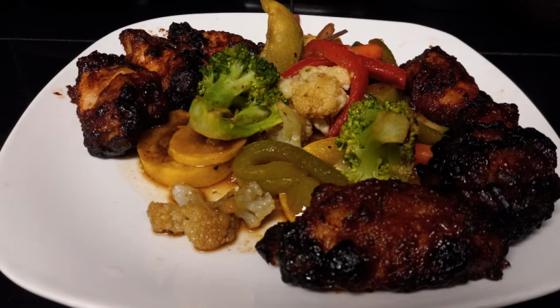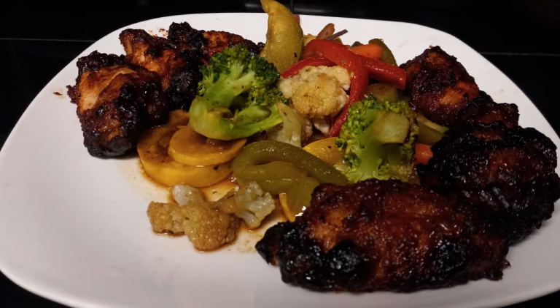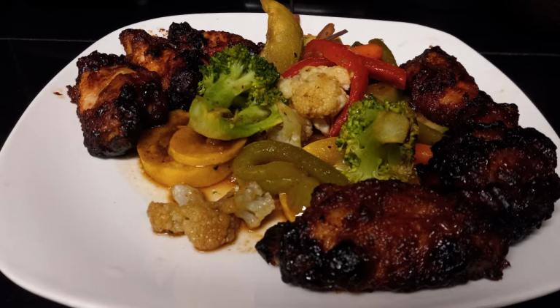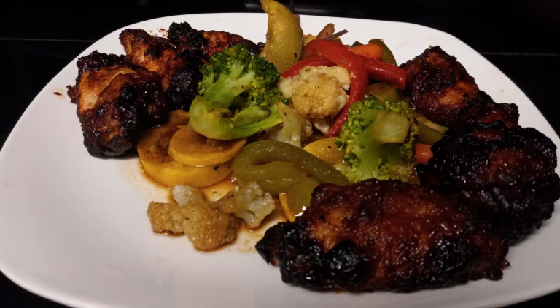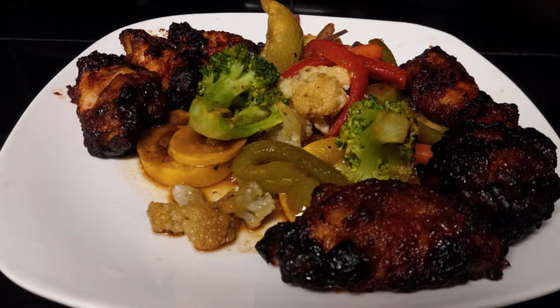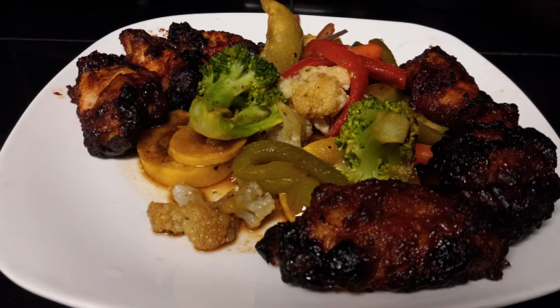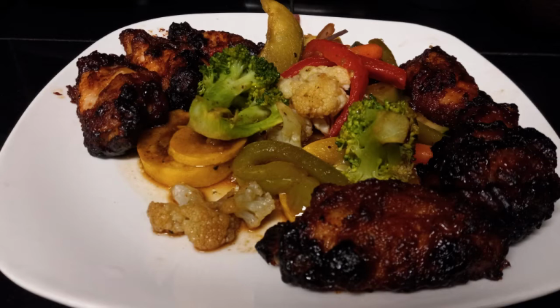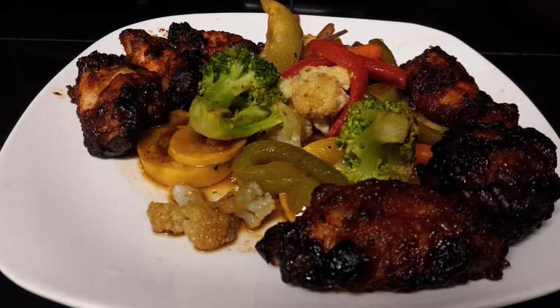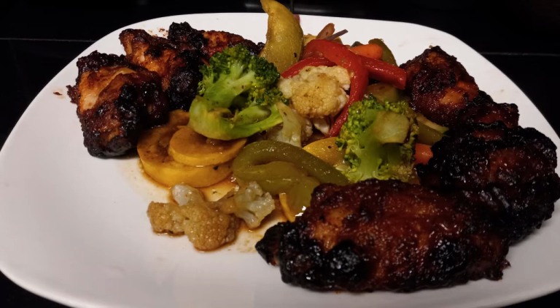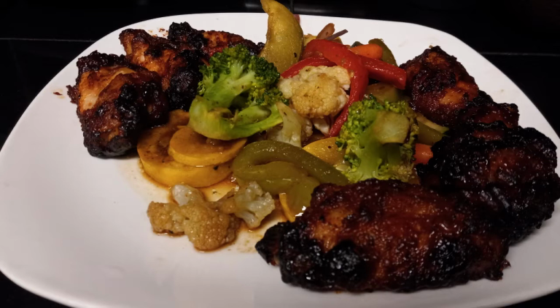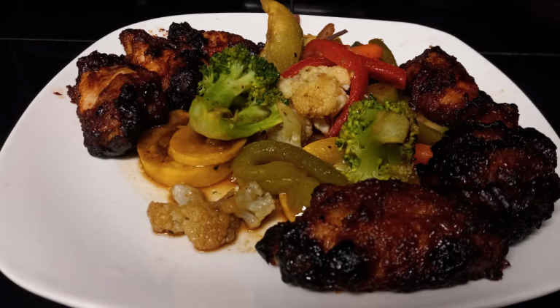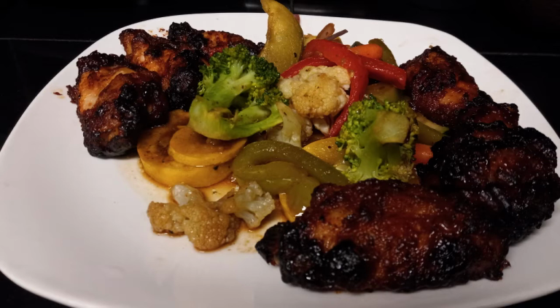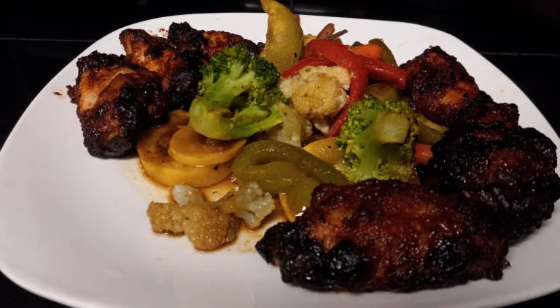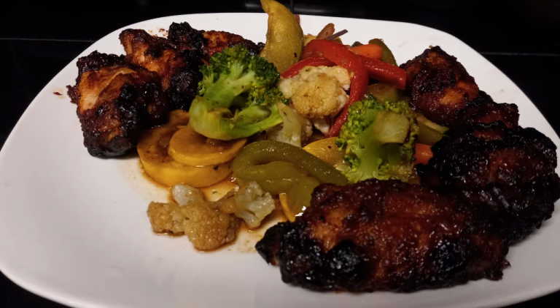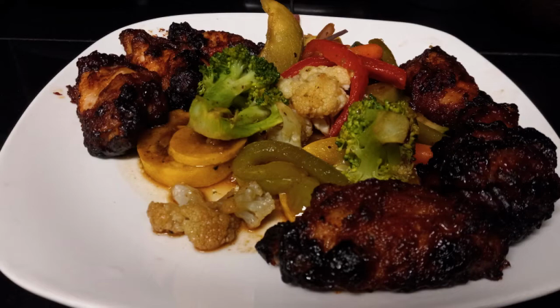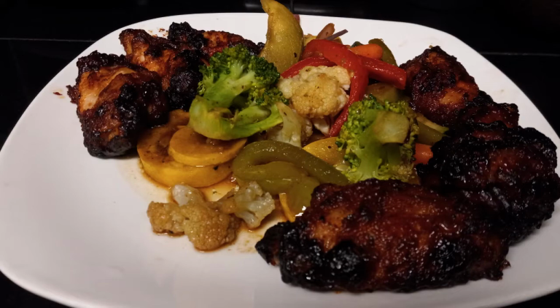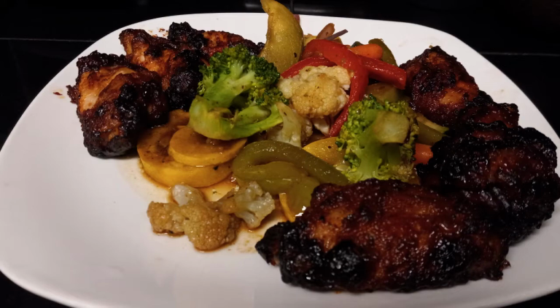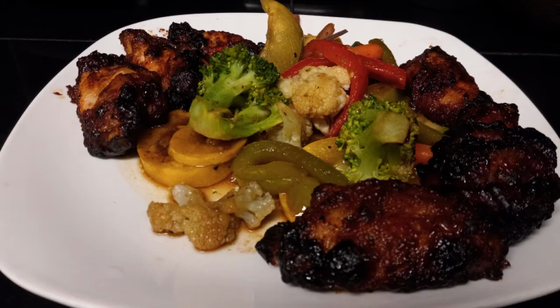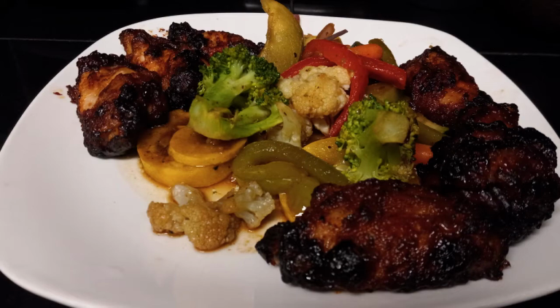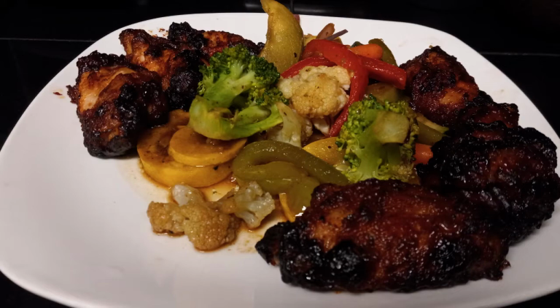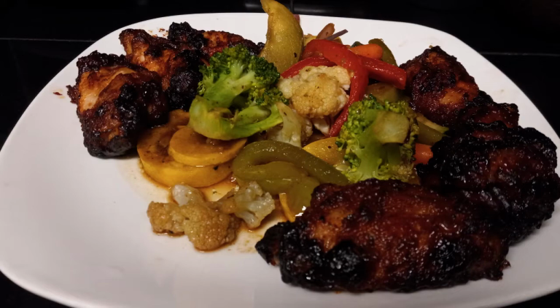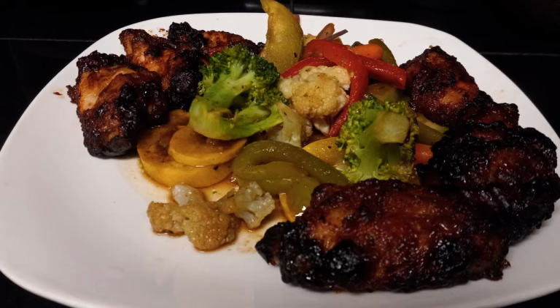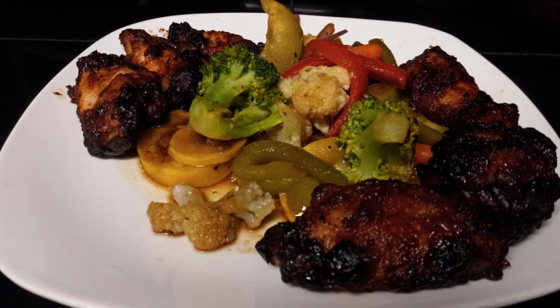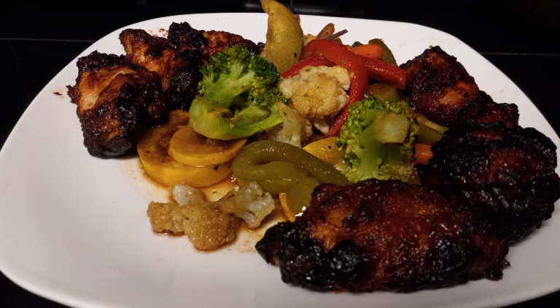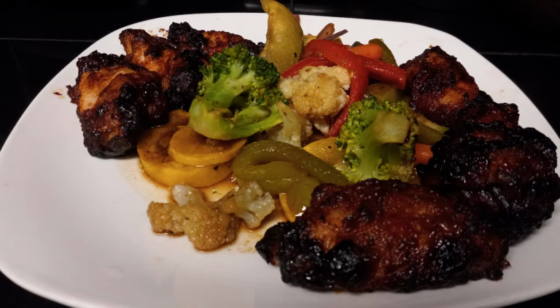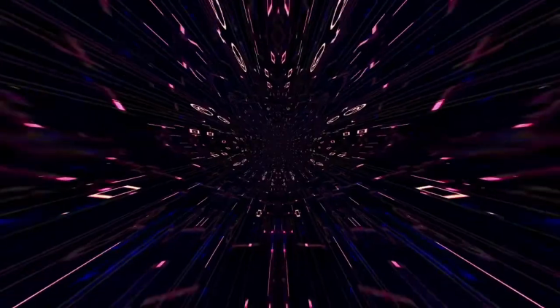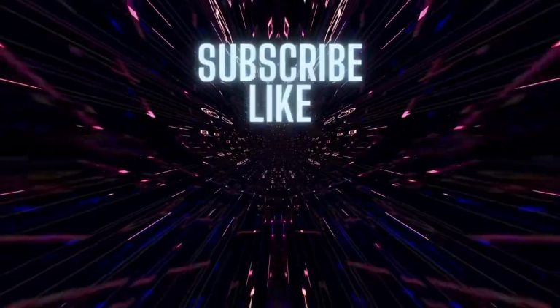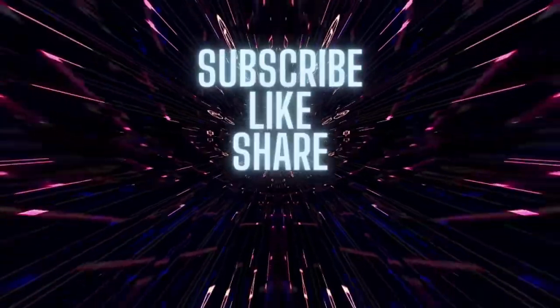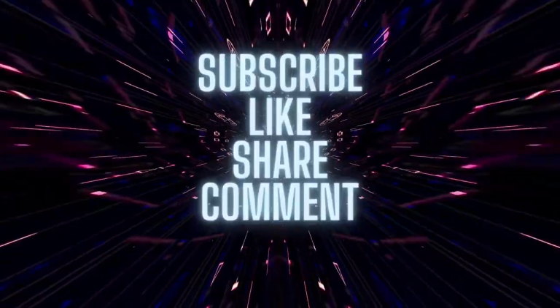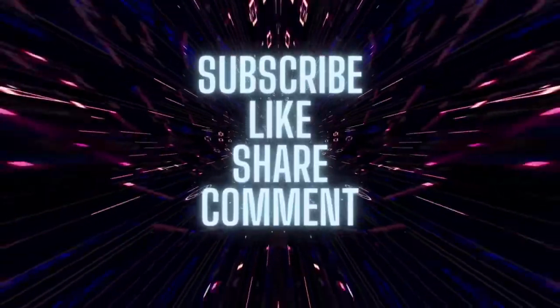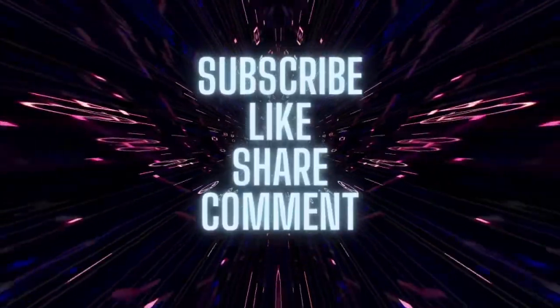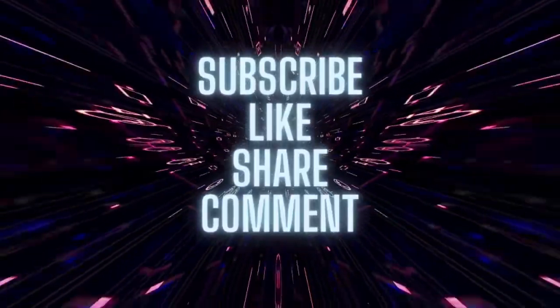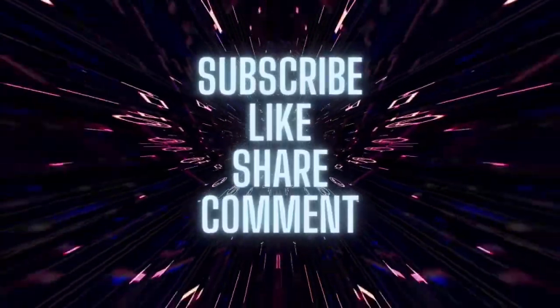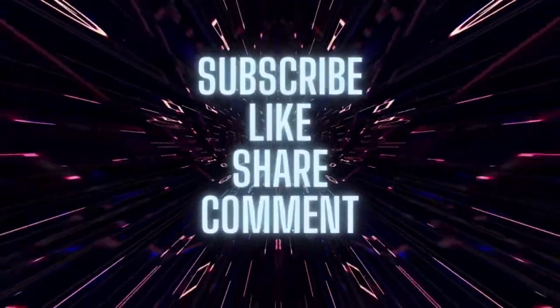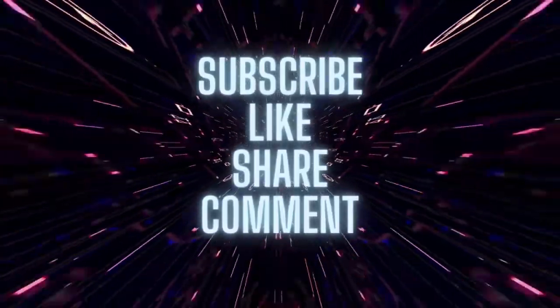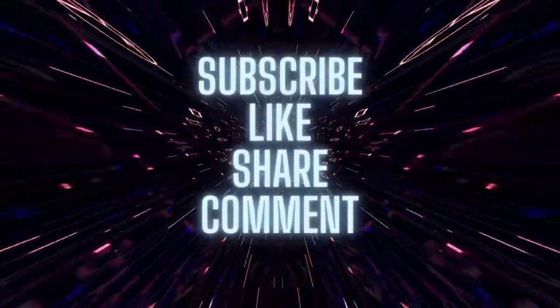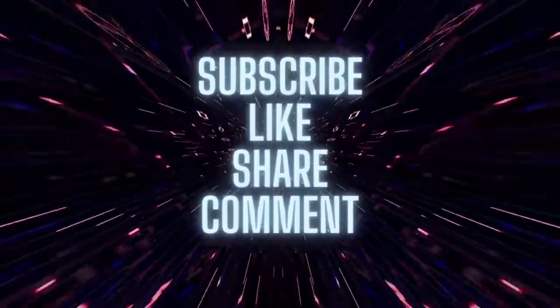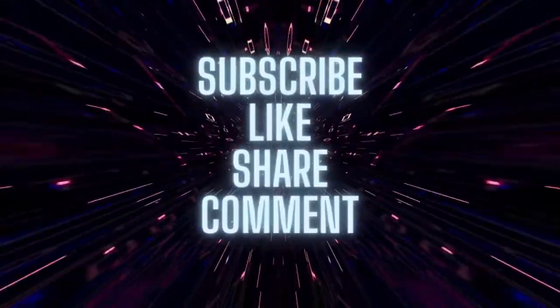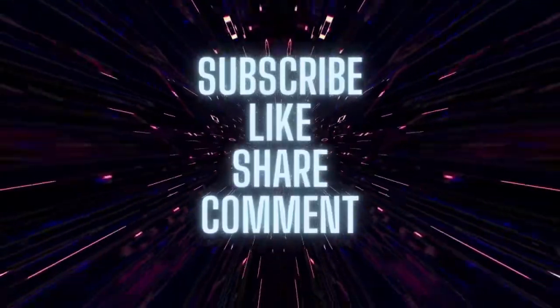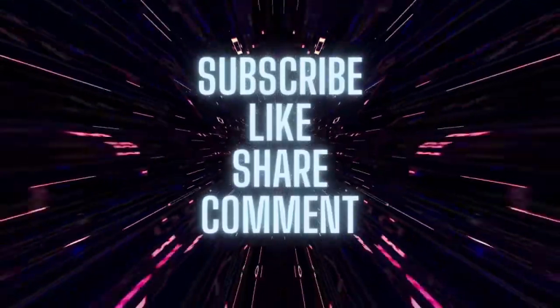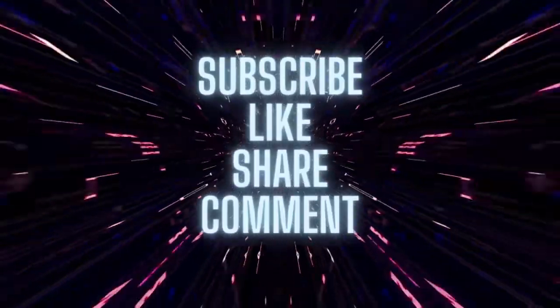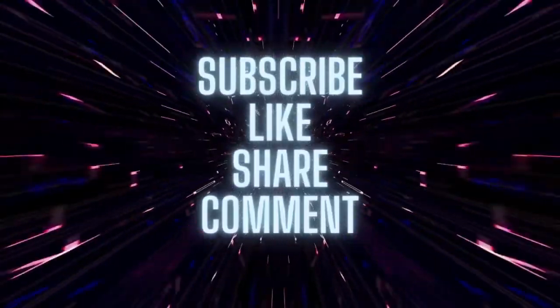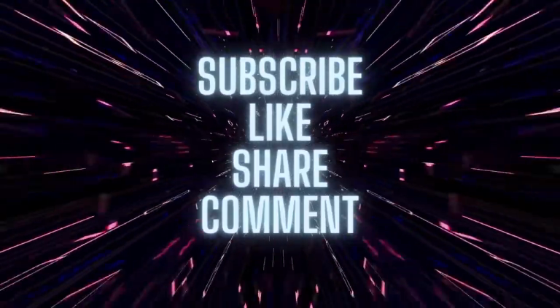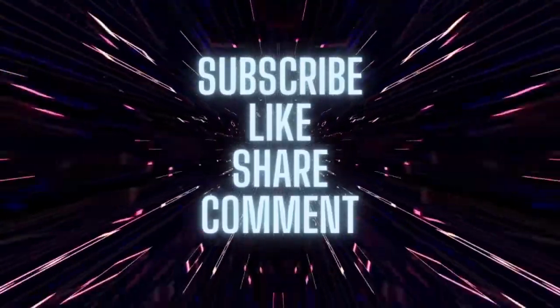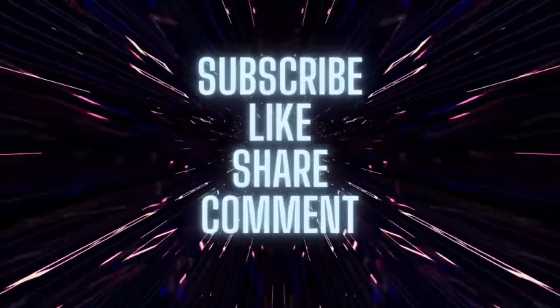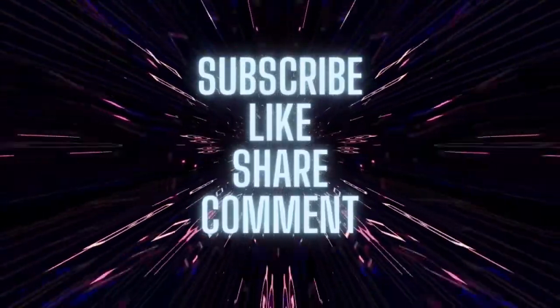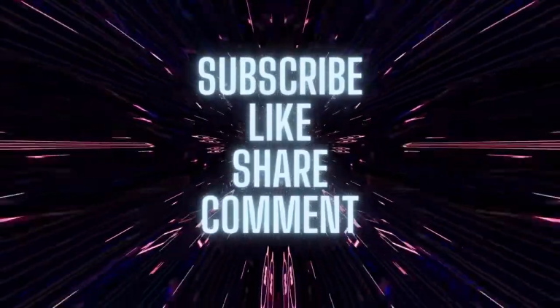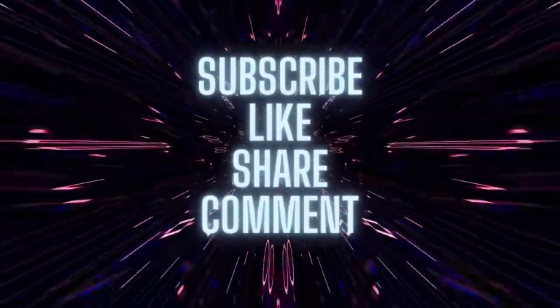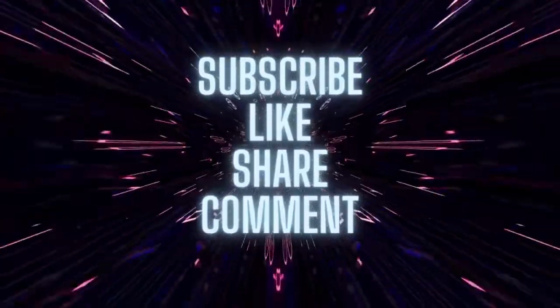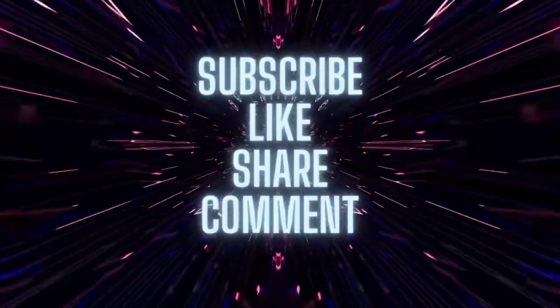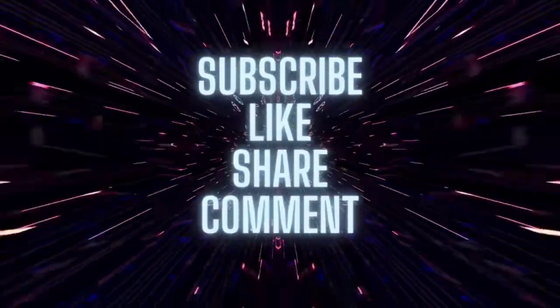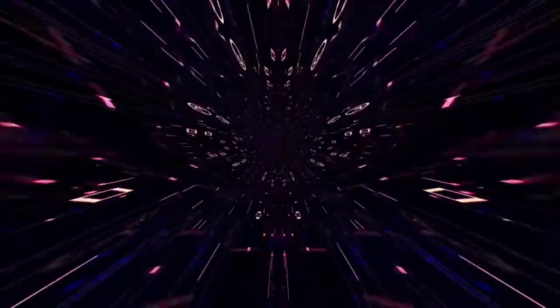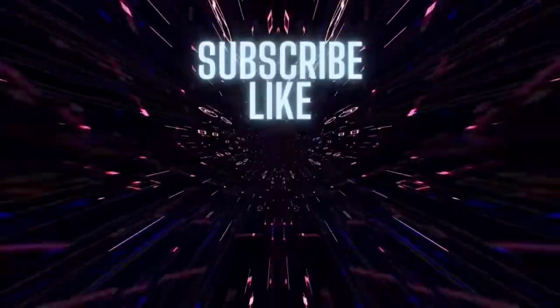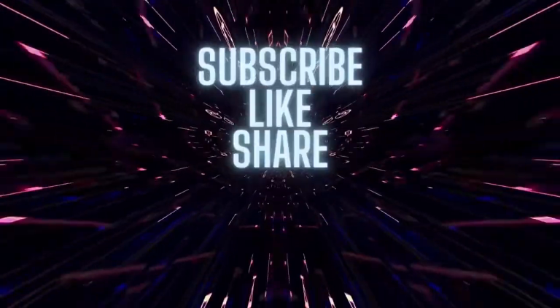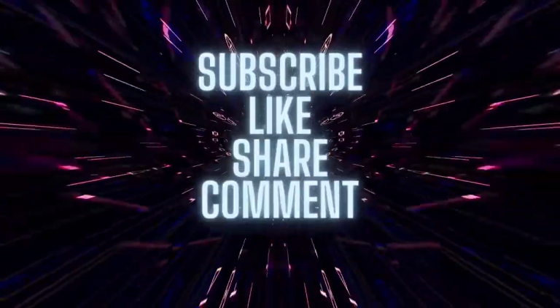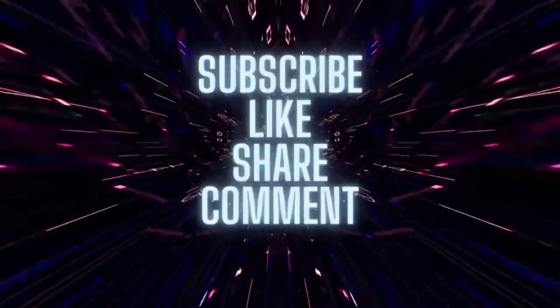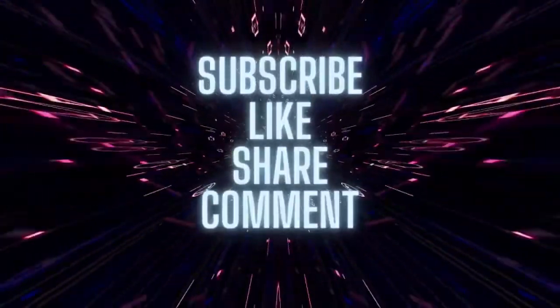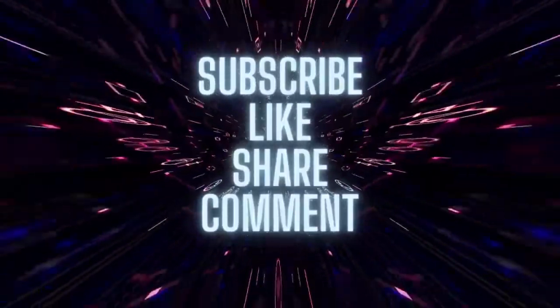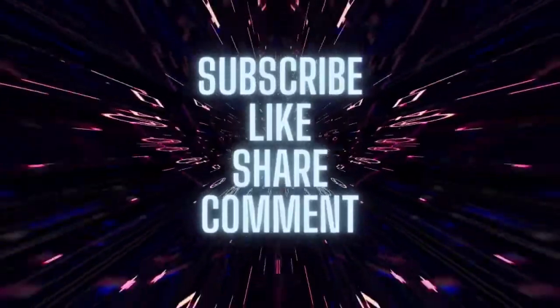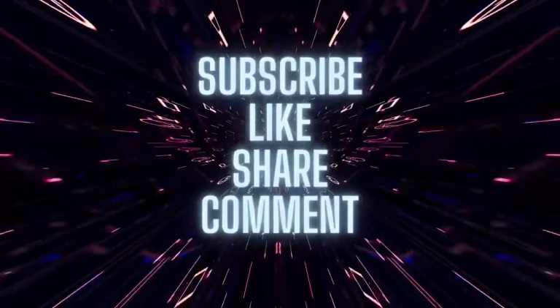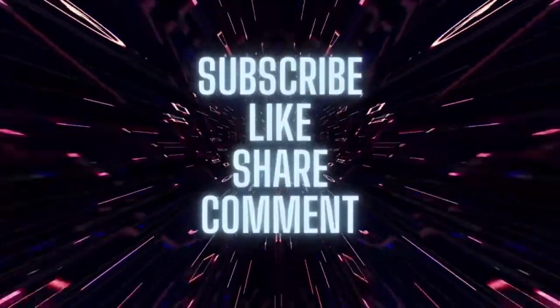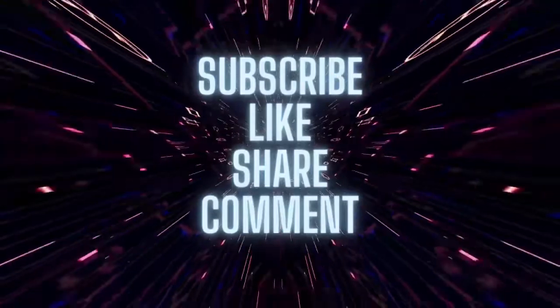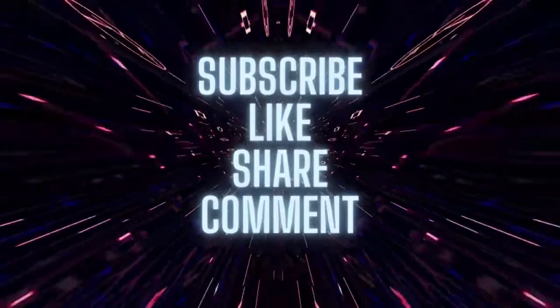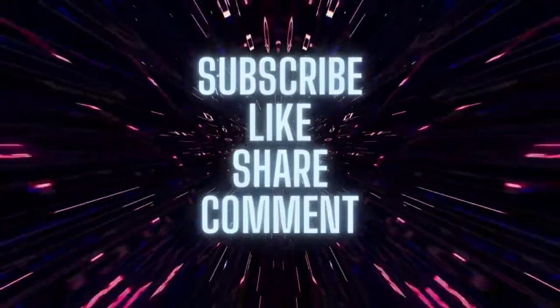Be sure to subscribe, like, share and comment. Until next time, stay focused and reach your goals.